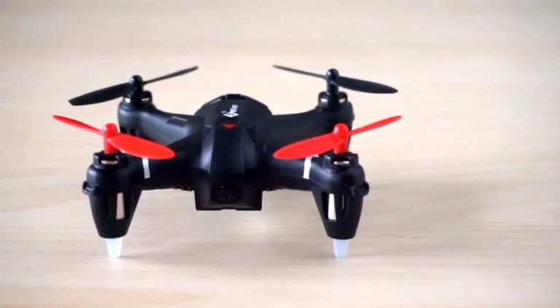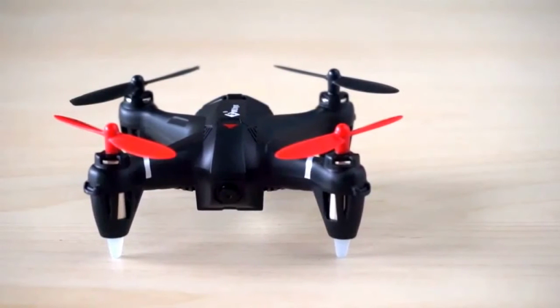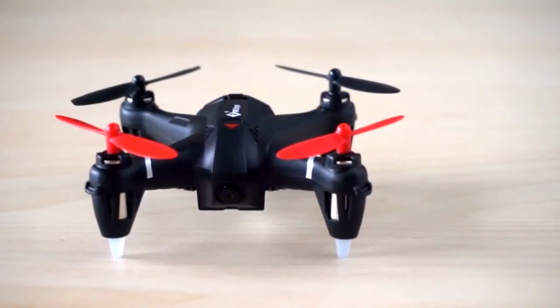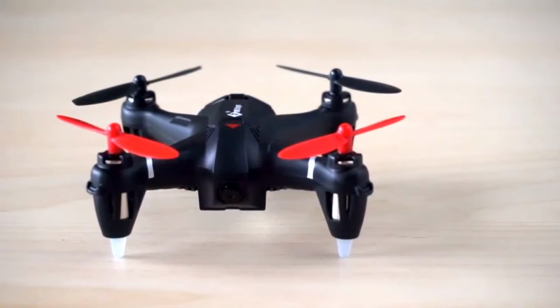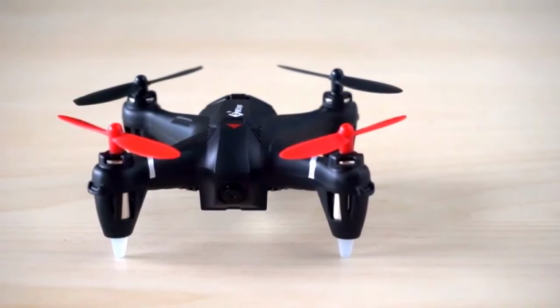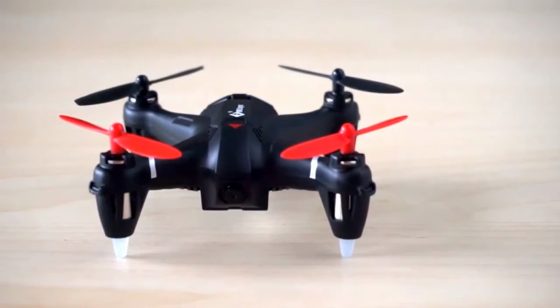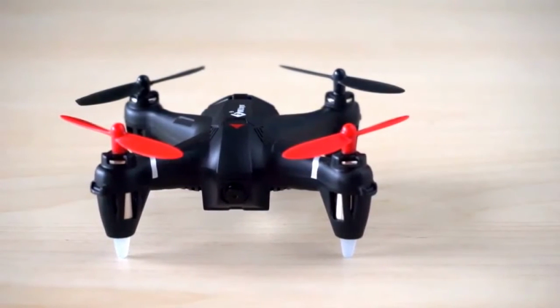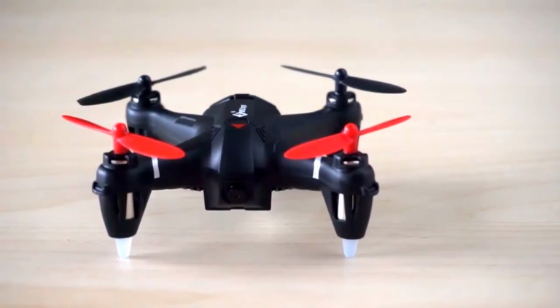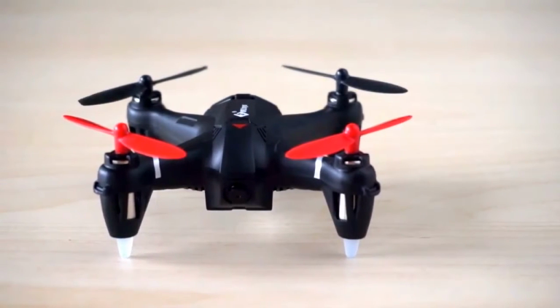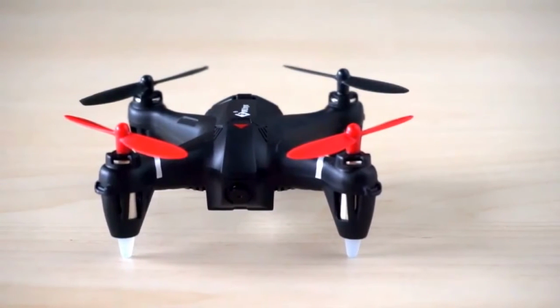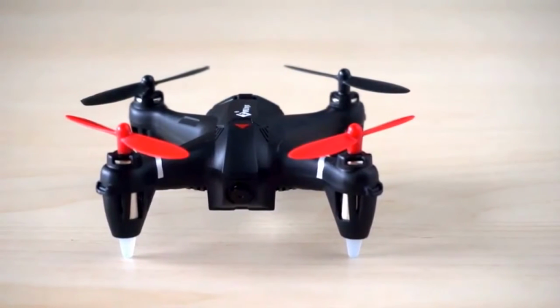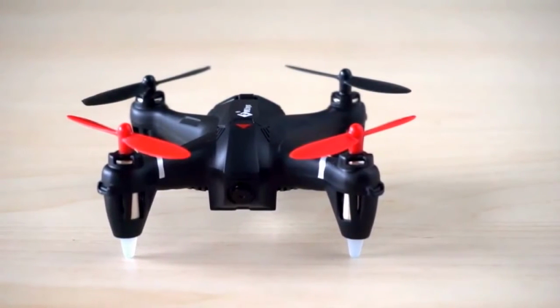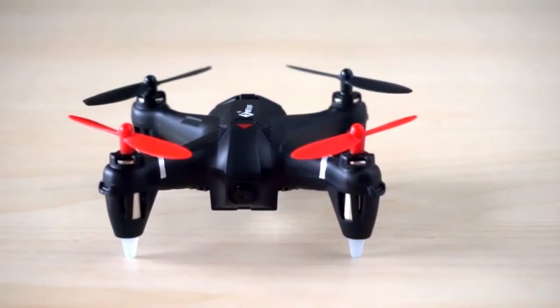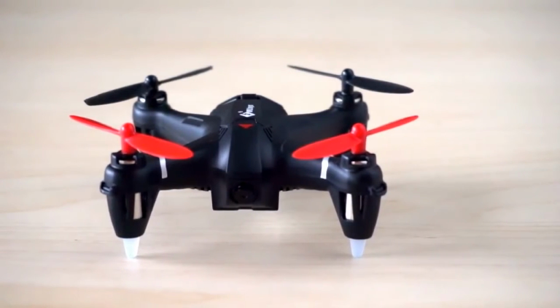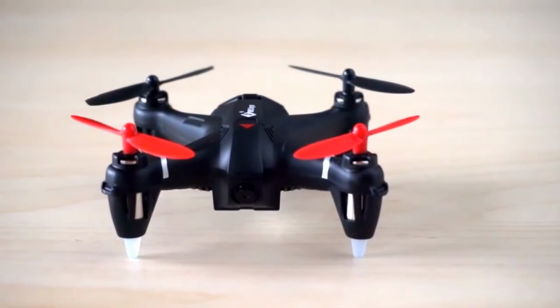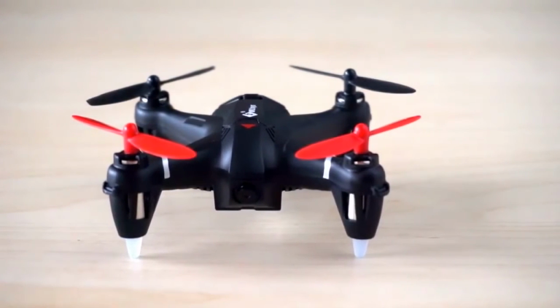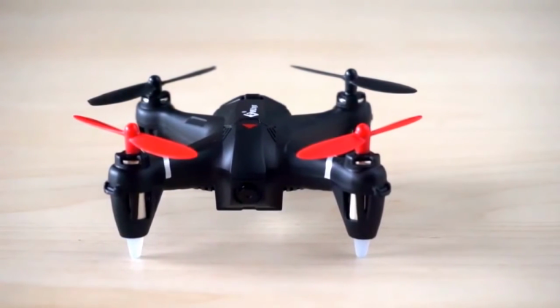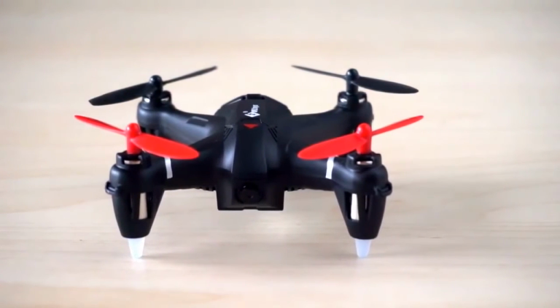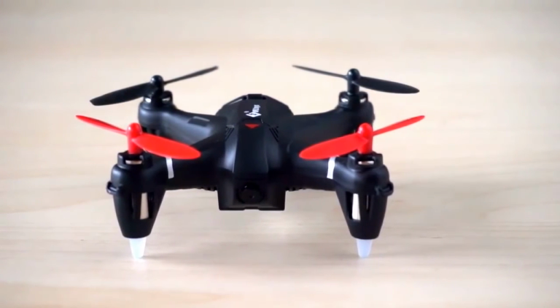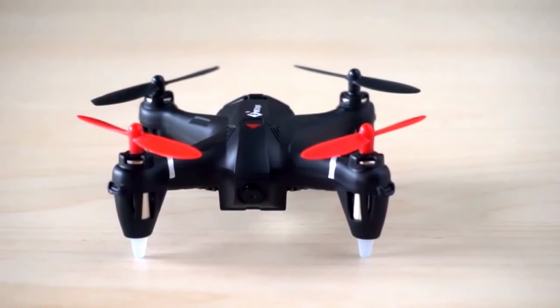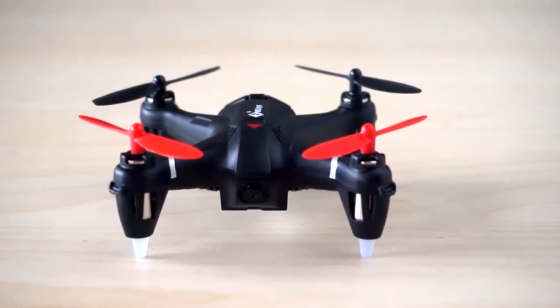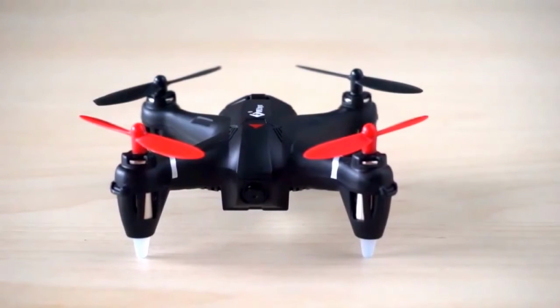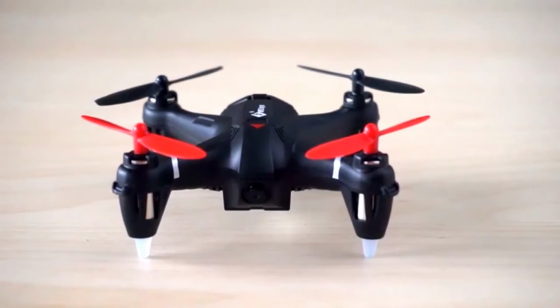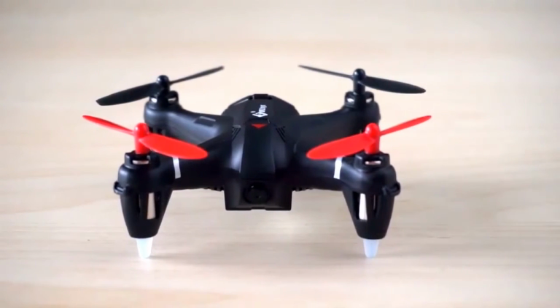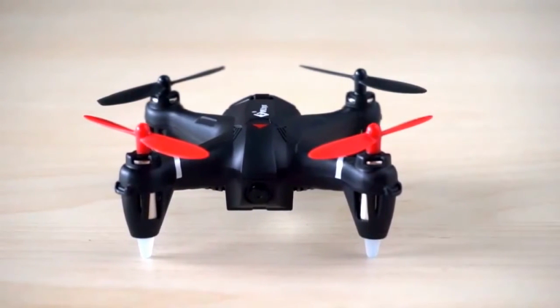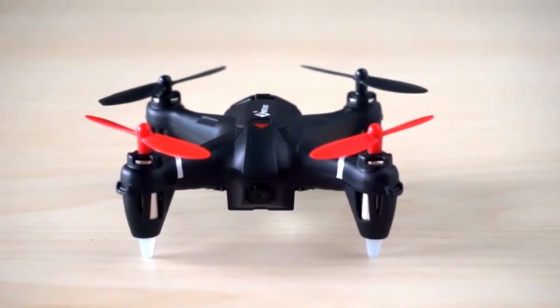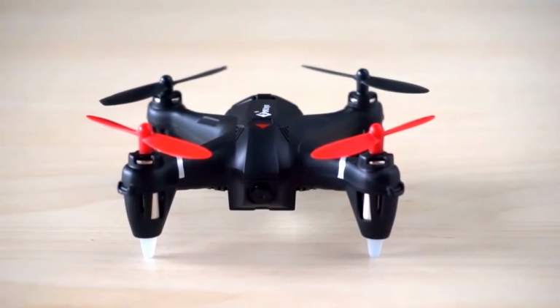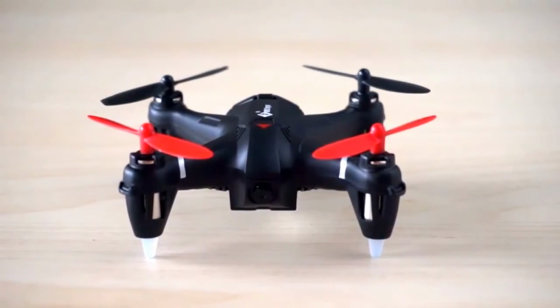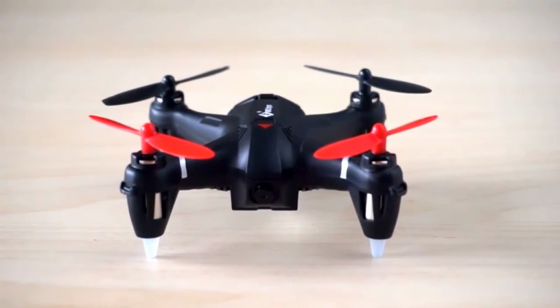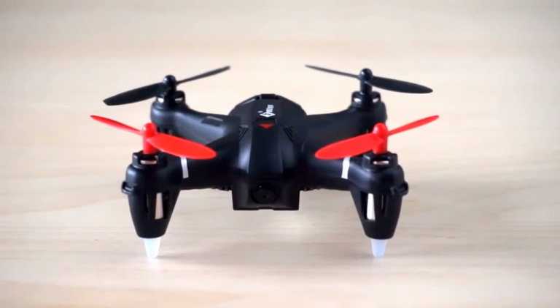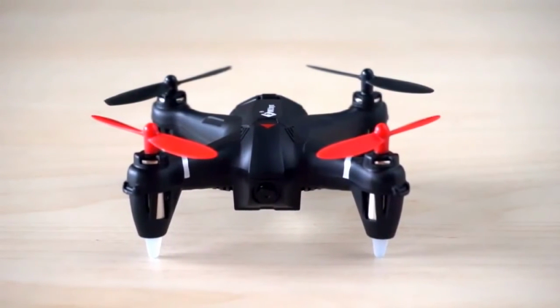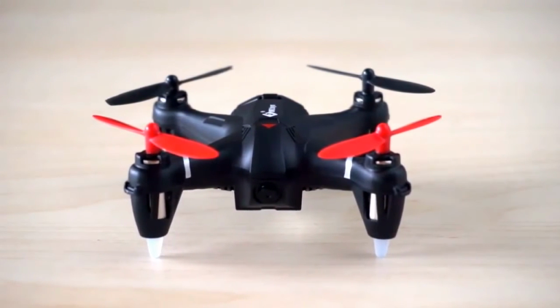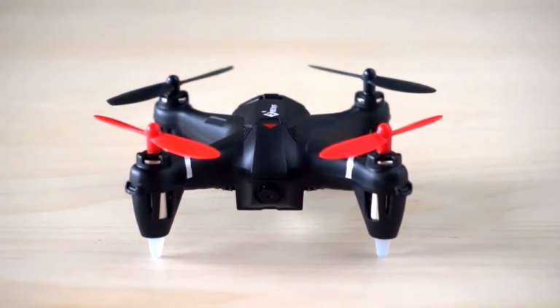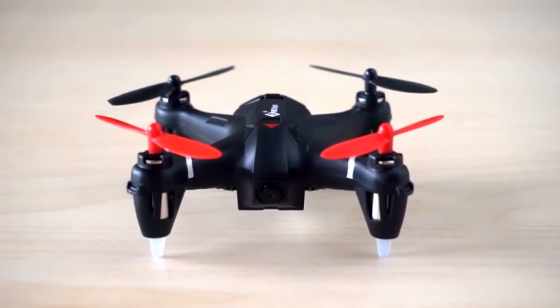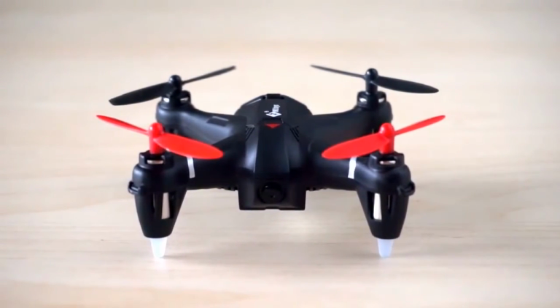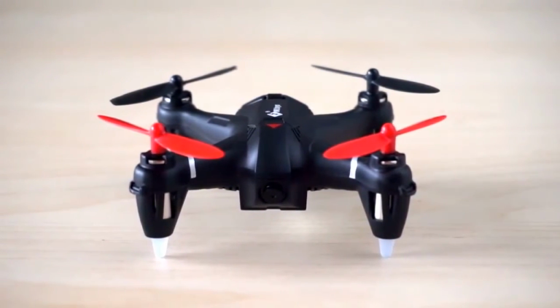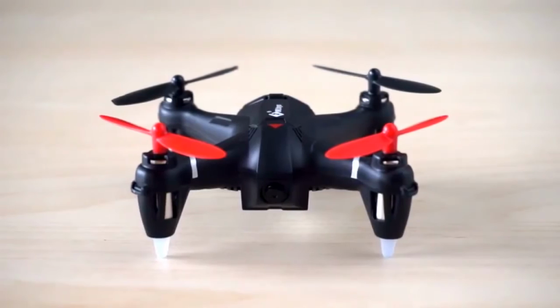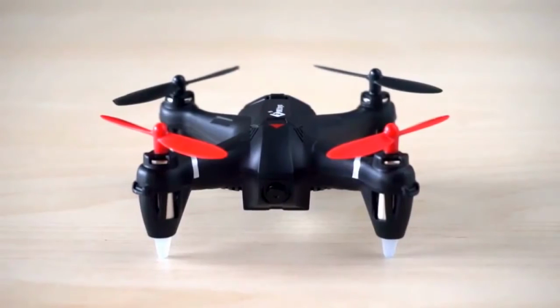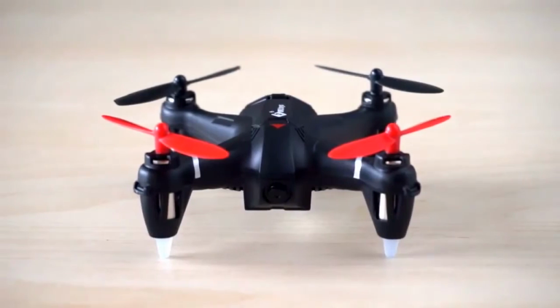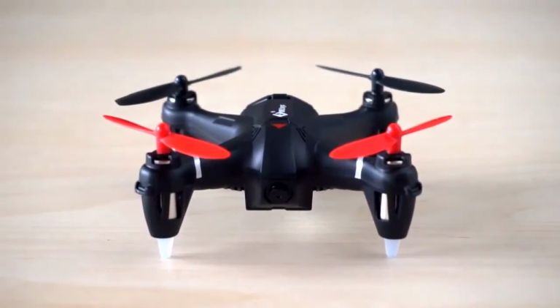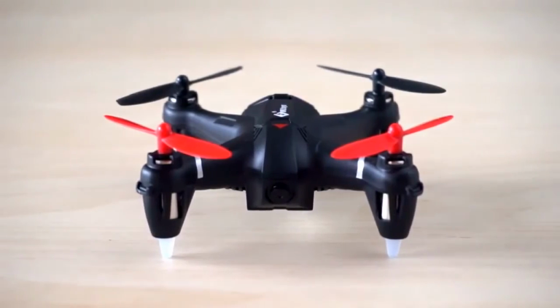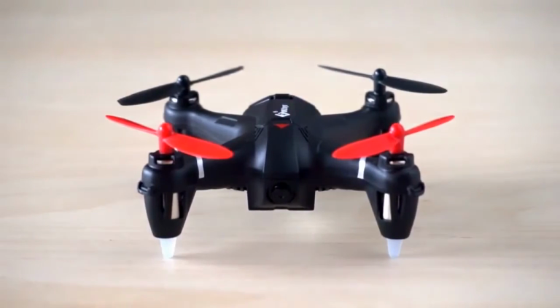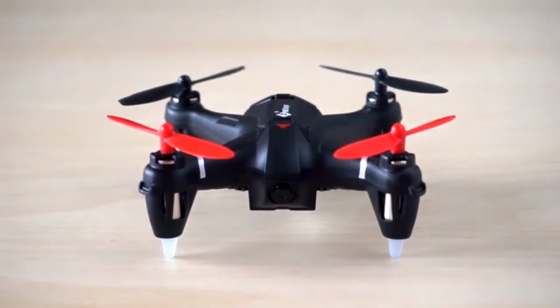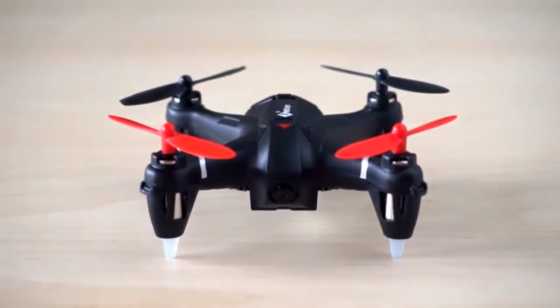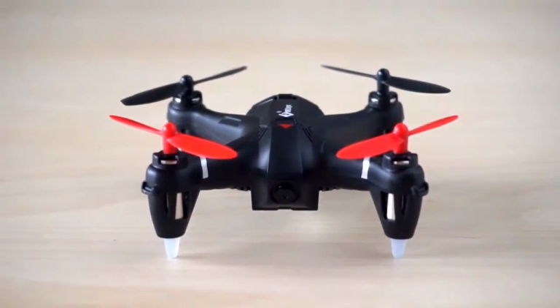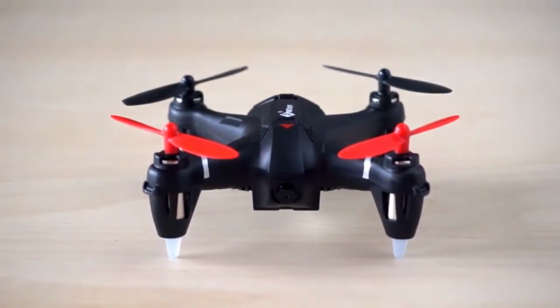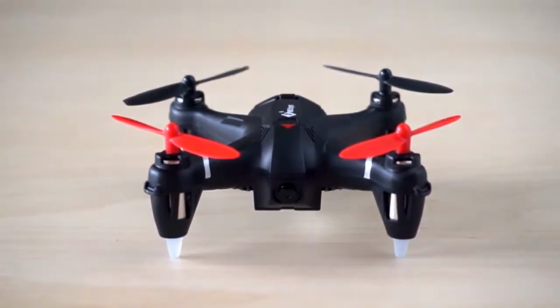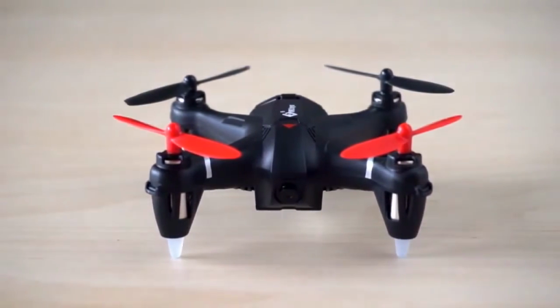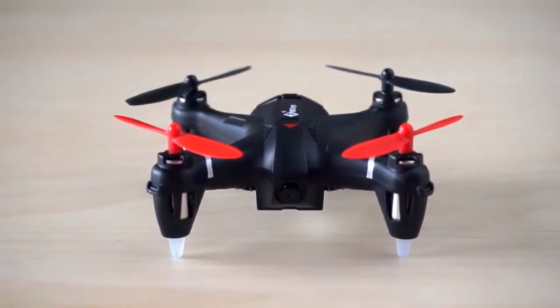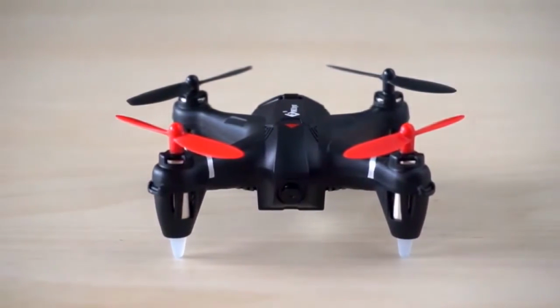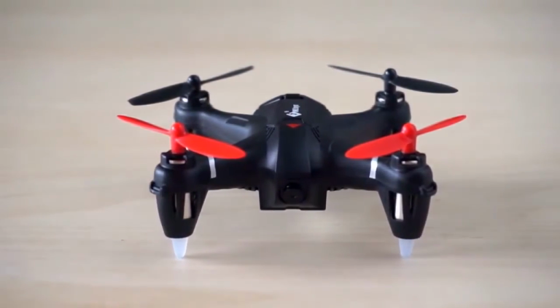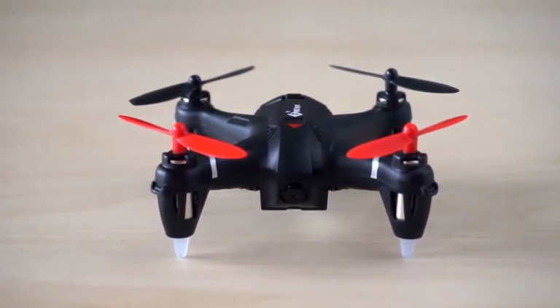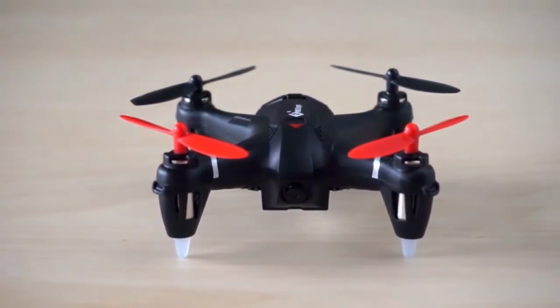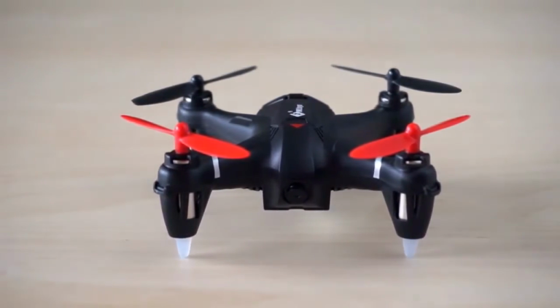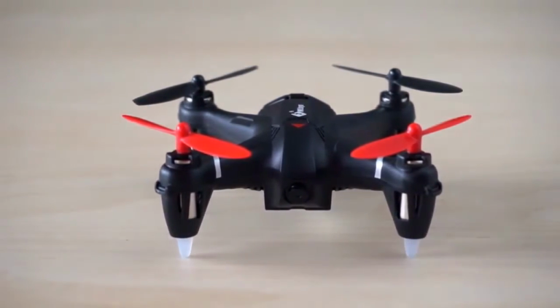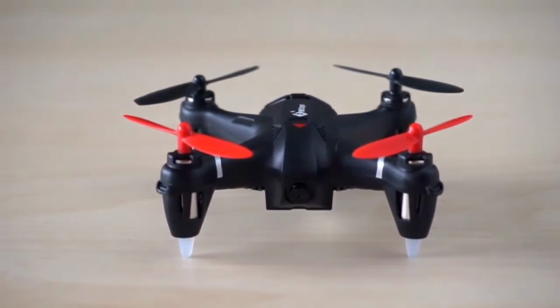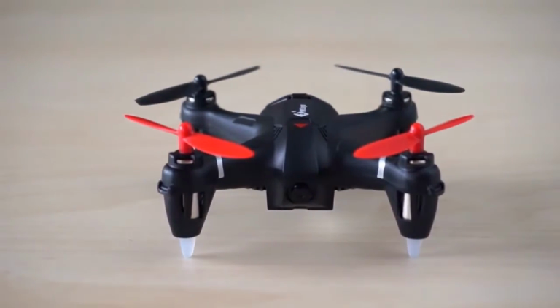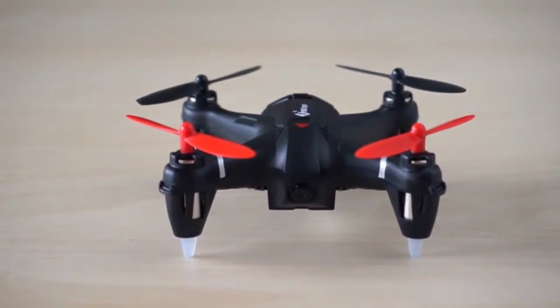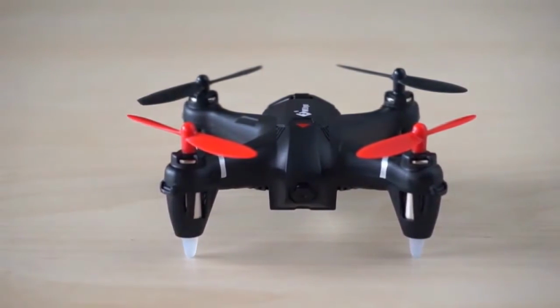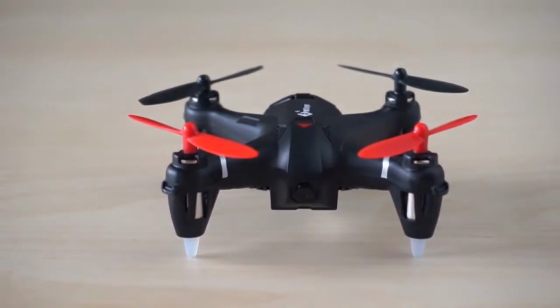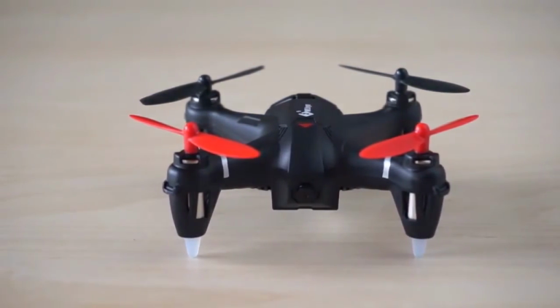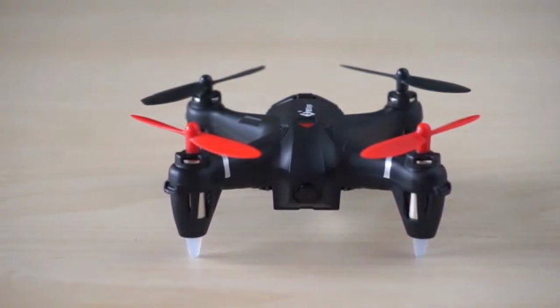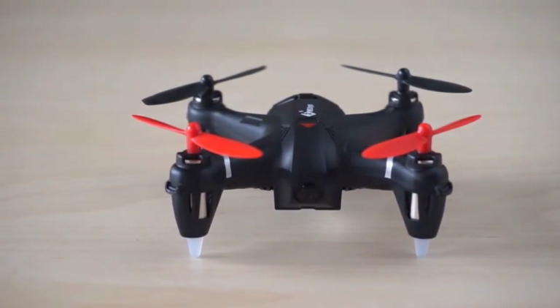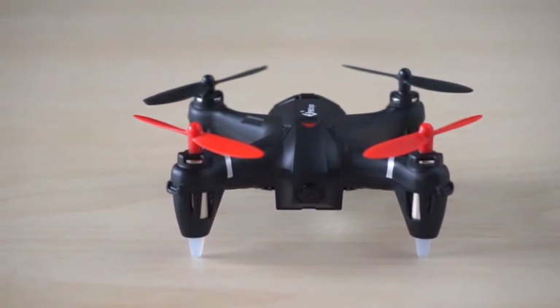Hi everyone, welcome to the Drone Files. In this video, we will take a look at the WLTOYS Q242G micro FPV quadcopter.